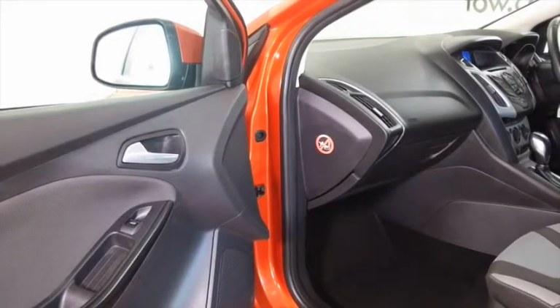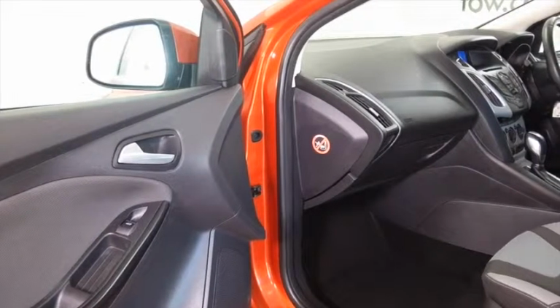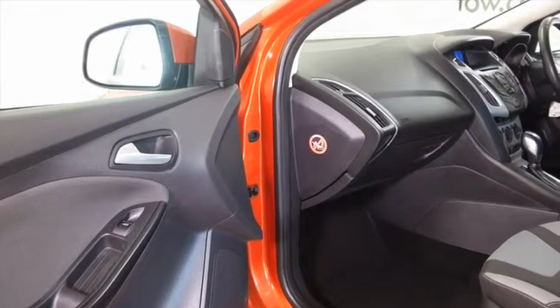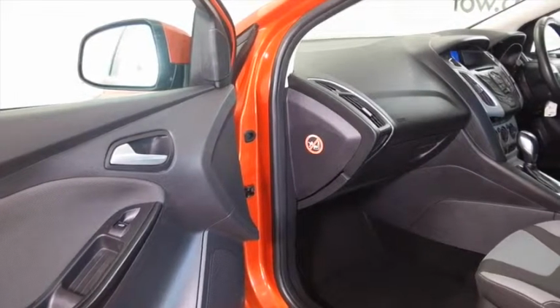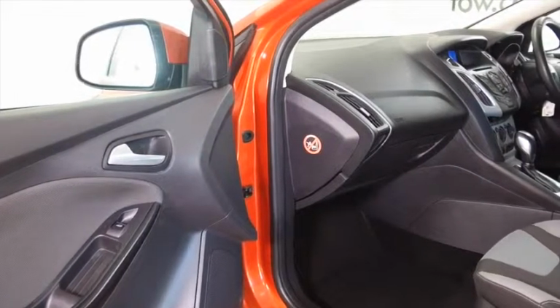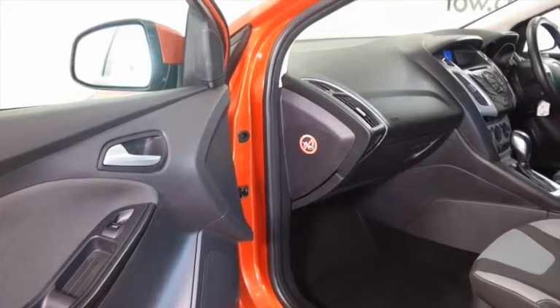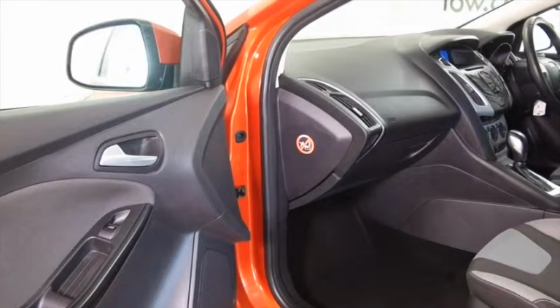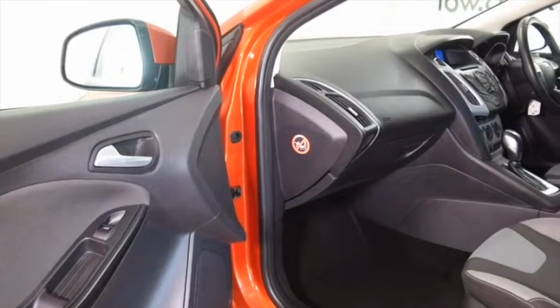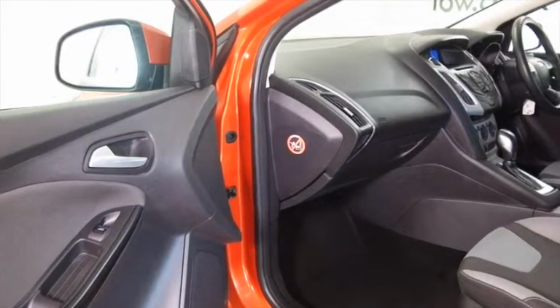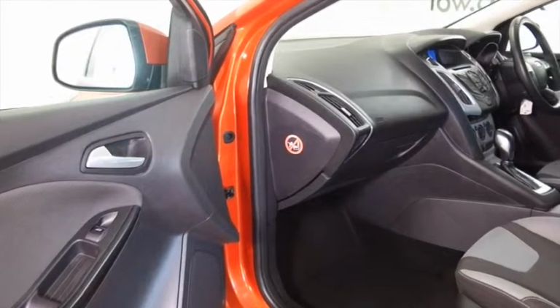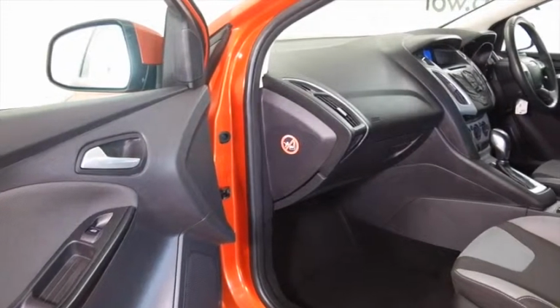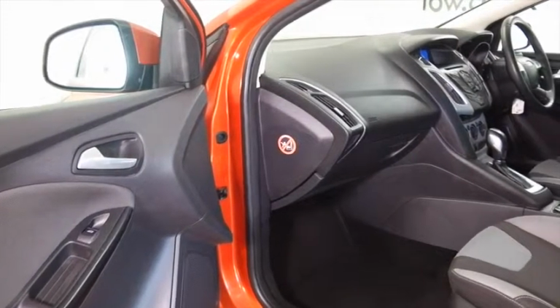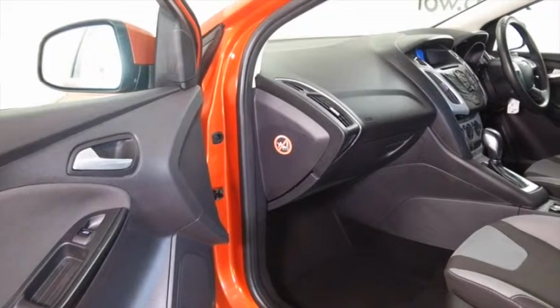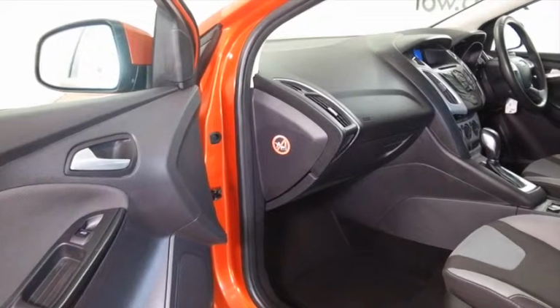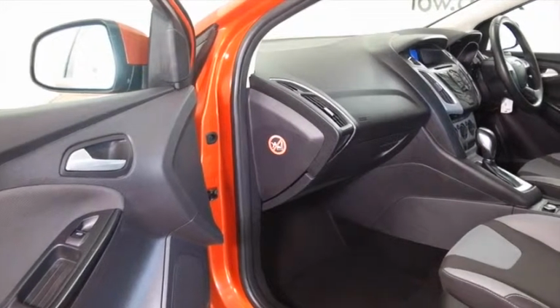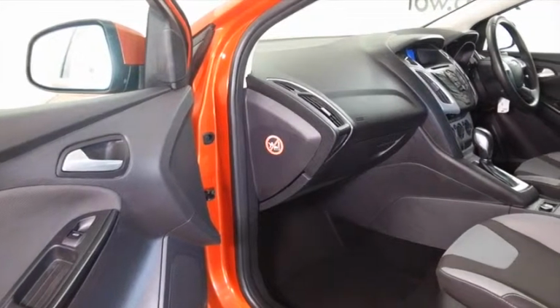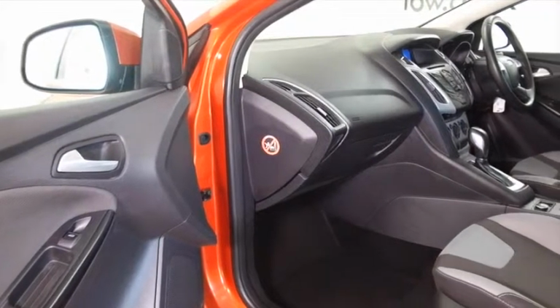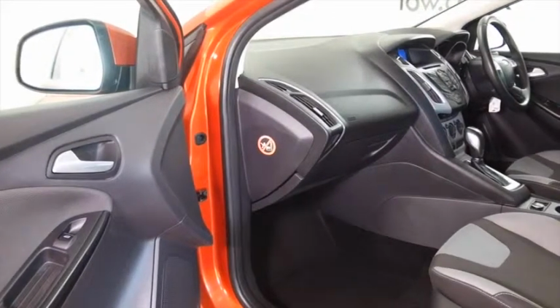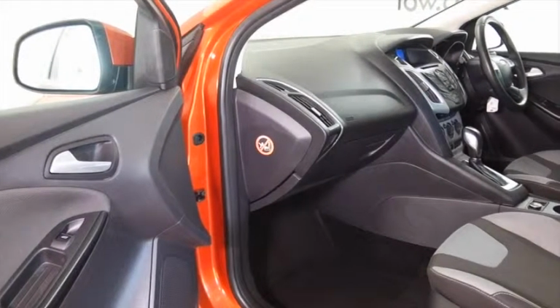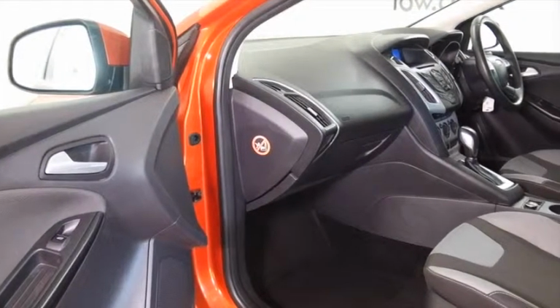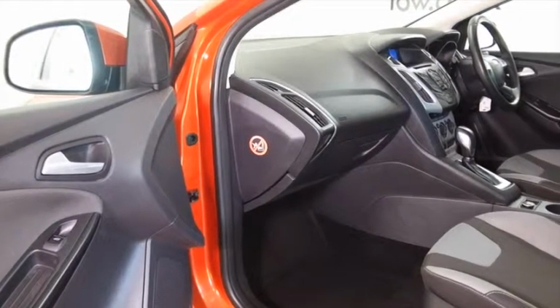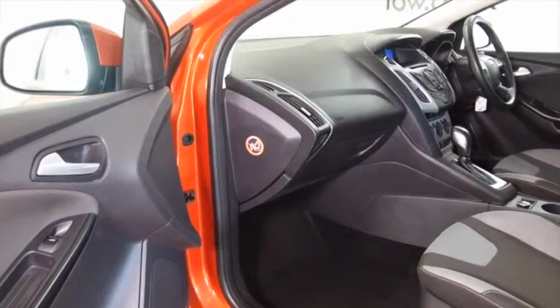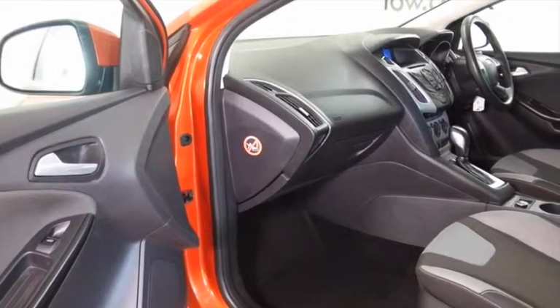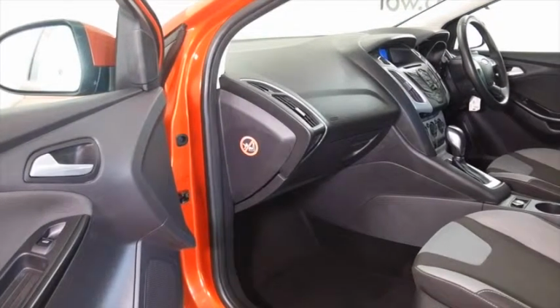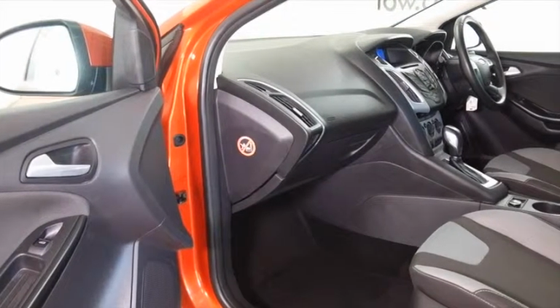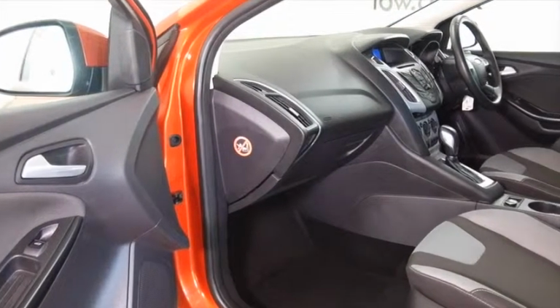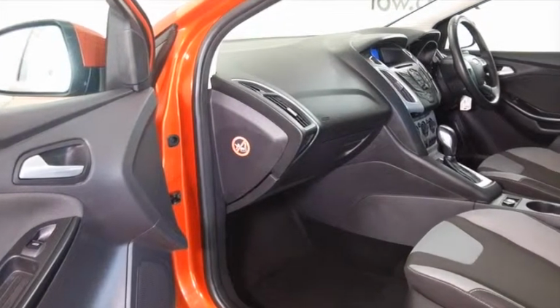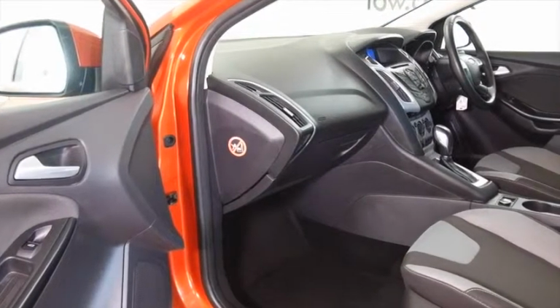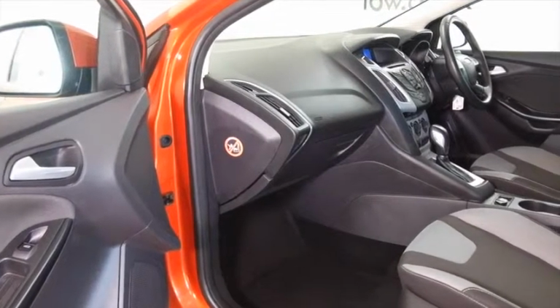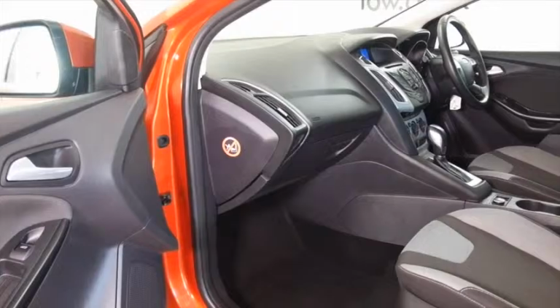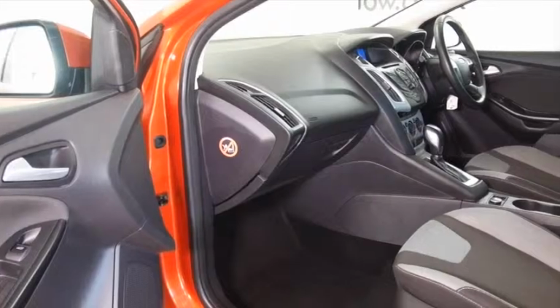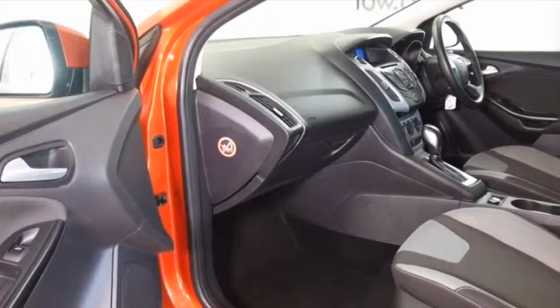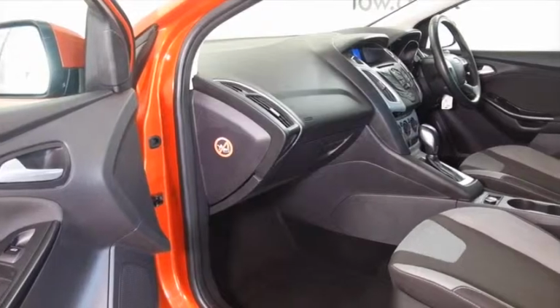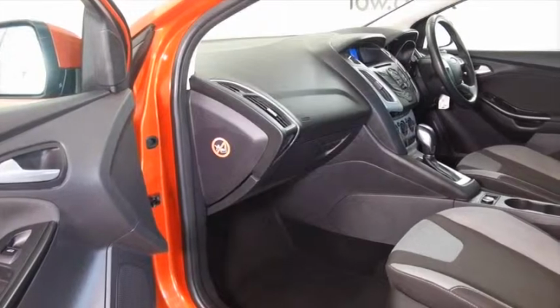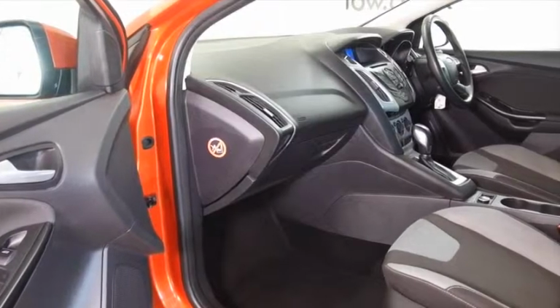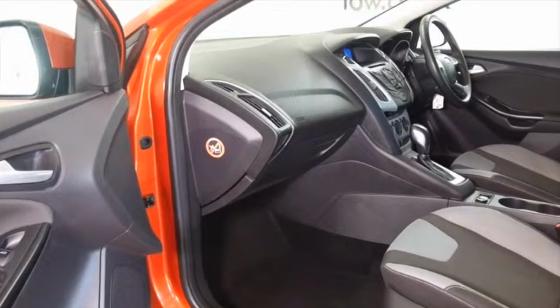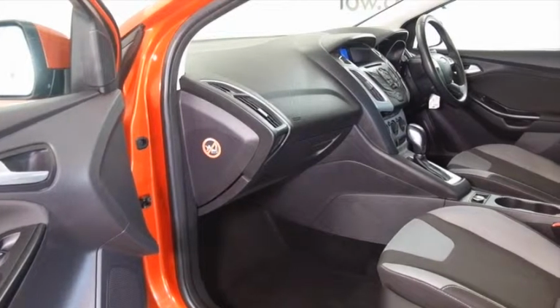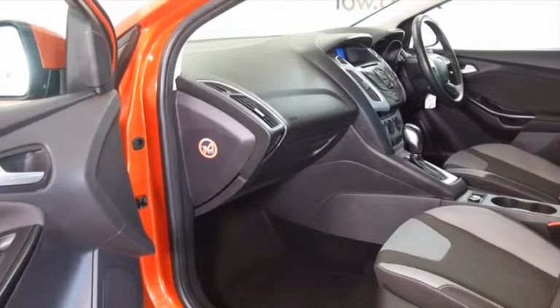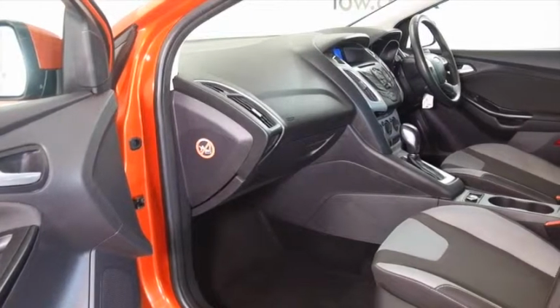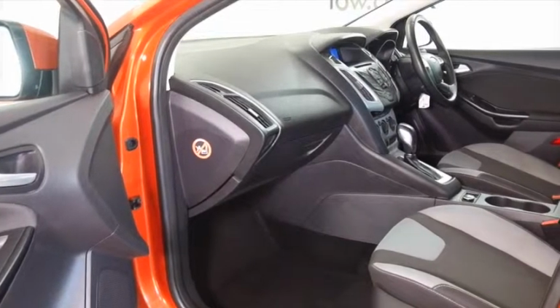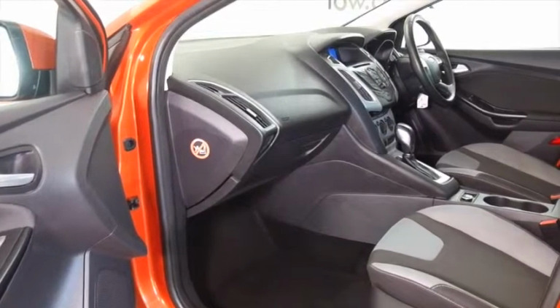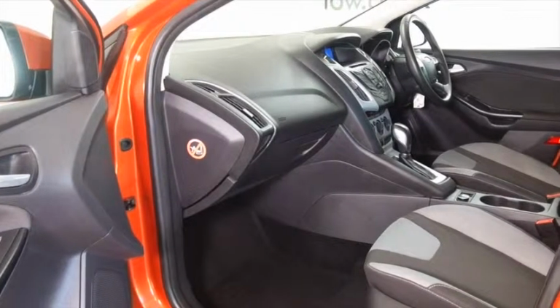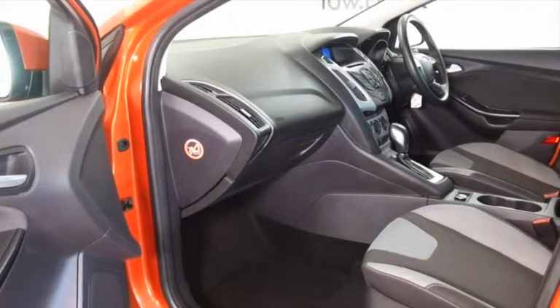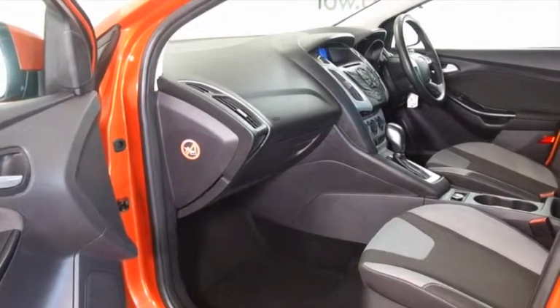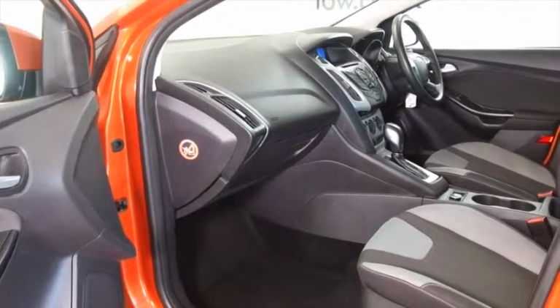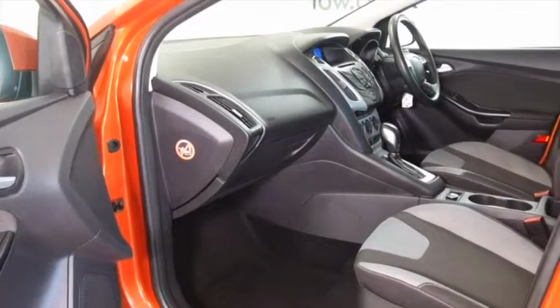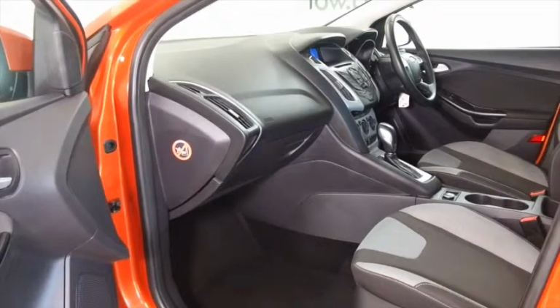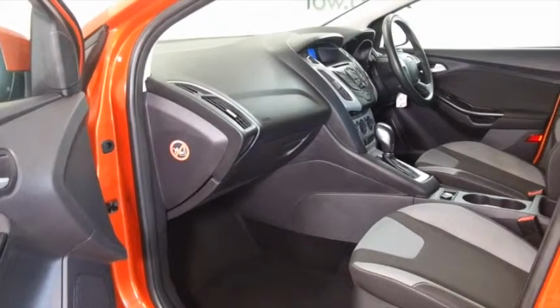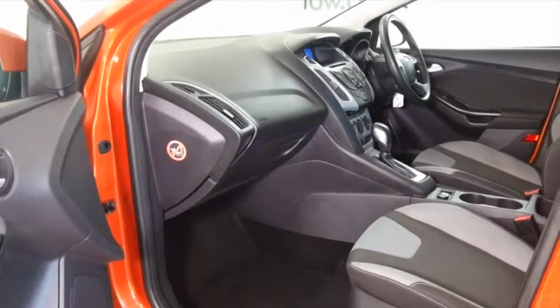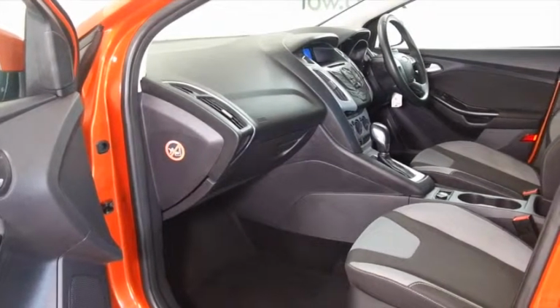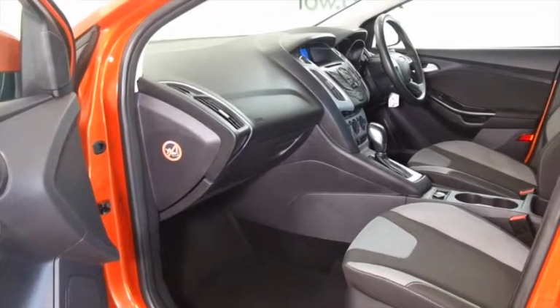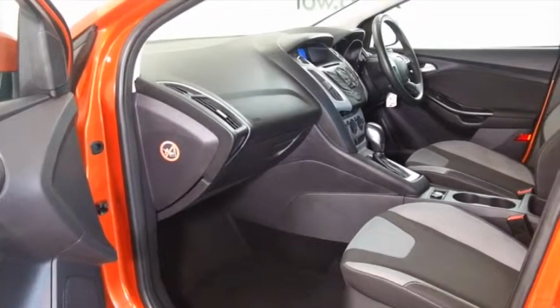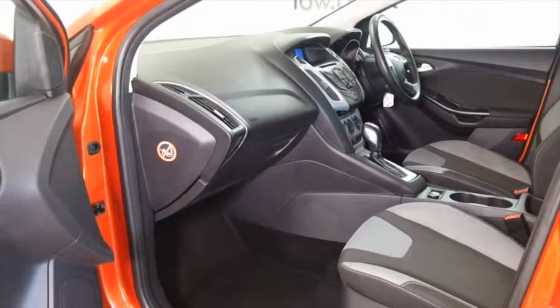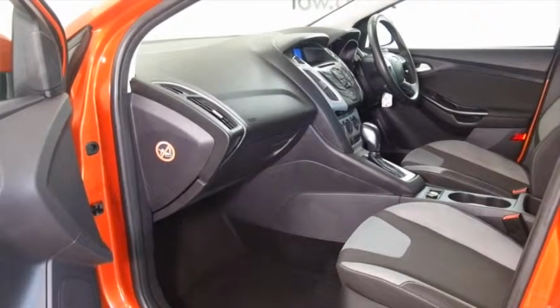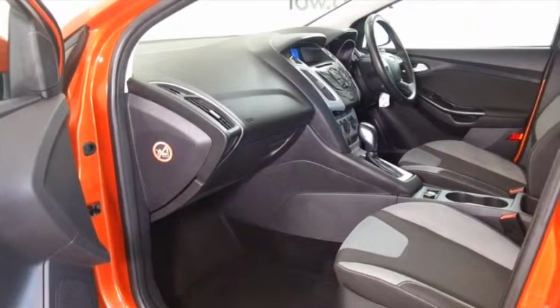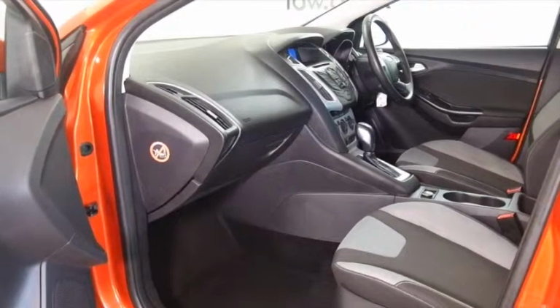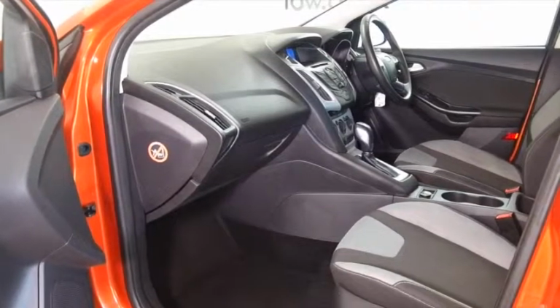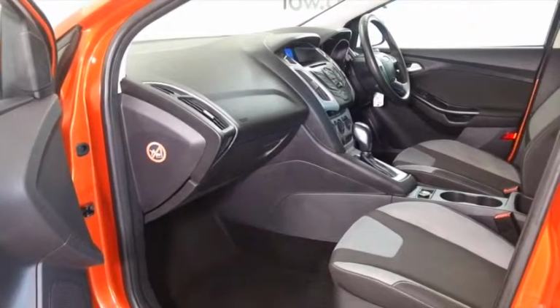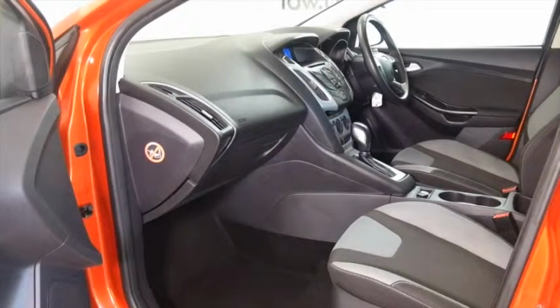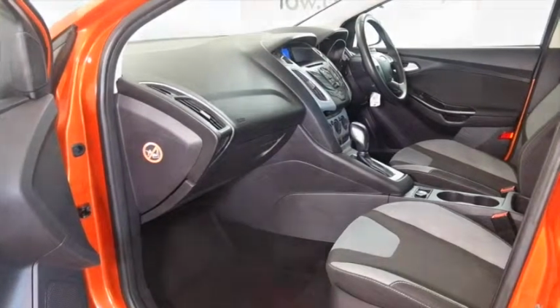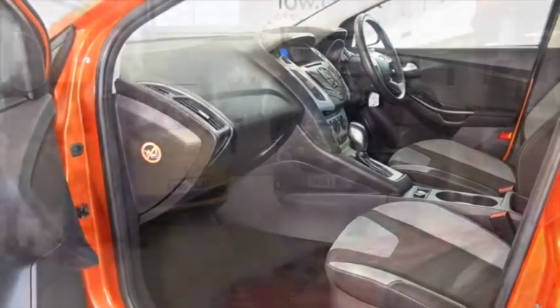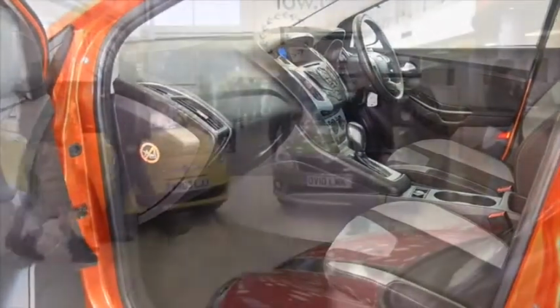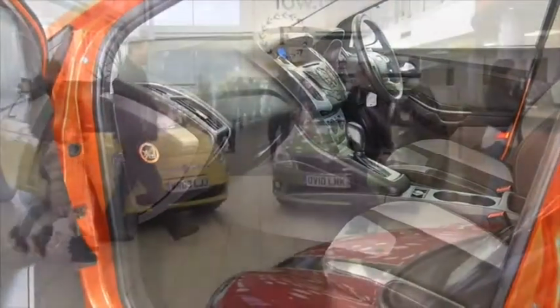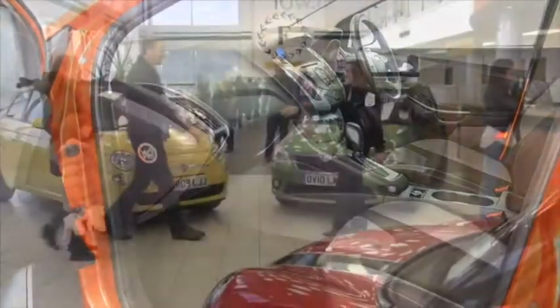Get inside and it's a very smart cabin — everything's where it should be. You'll make friends with it quickly.